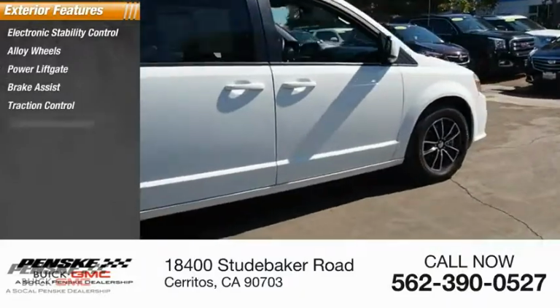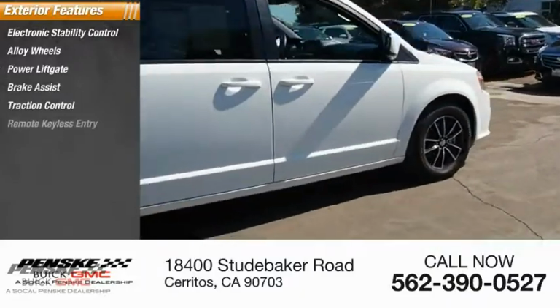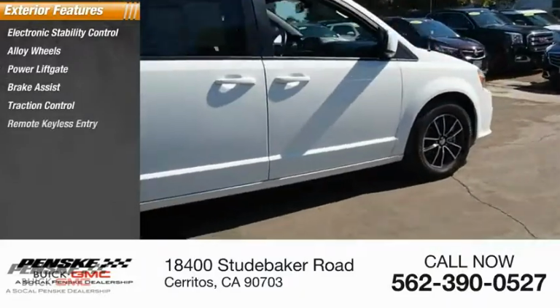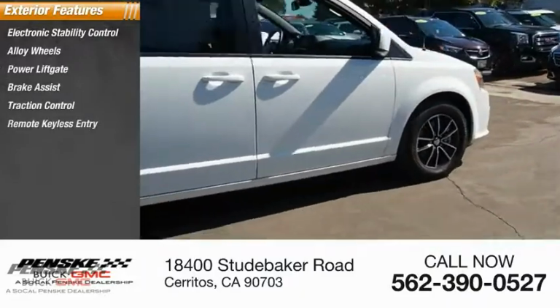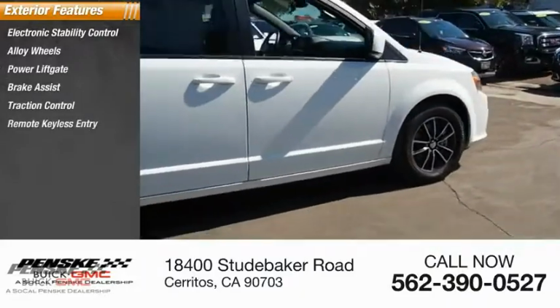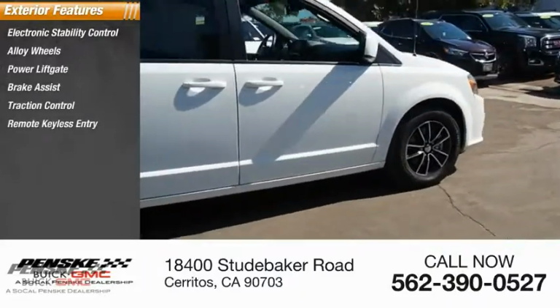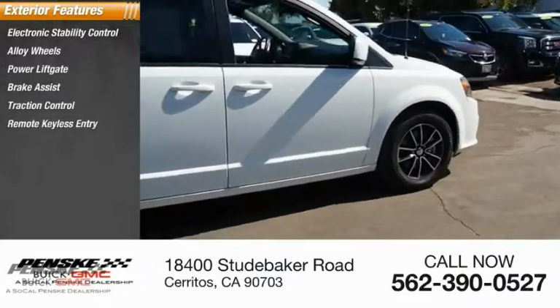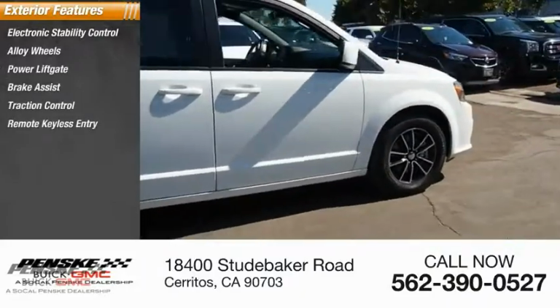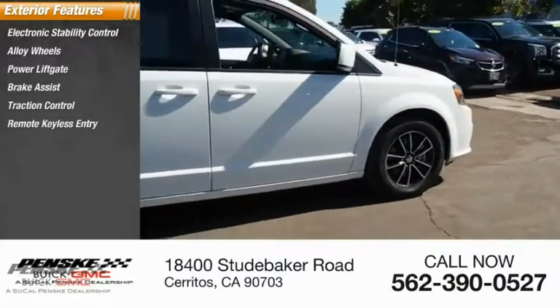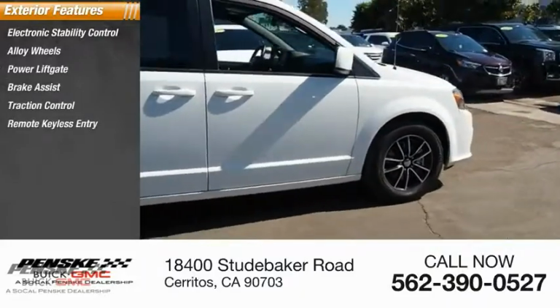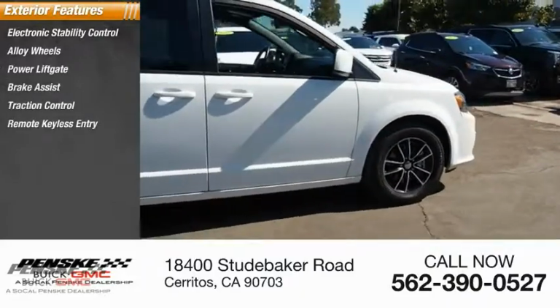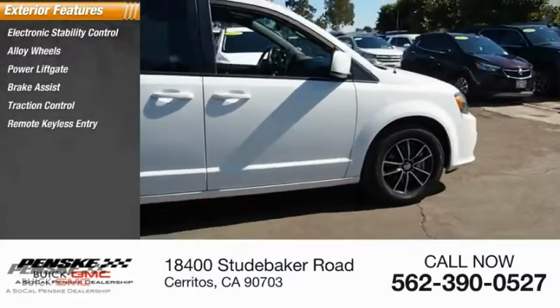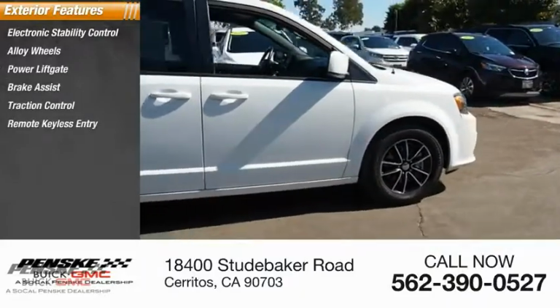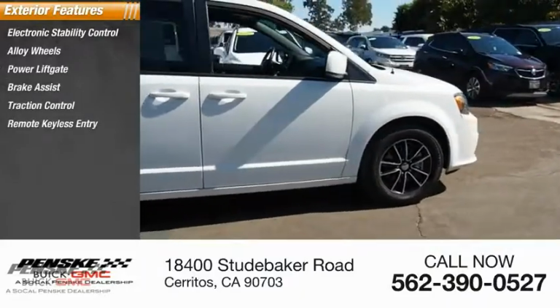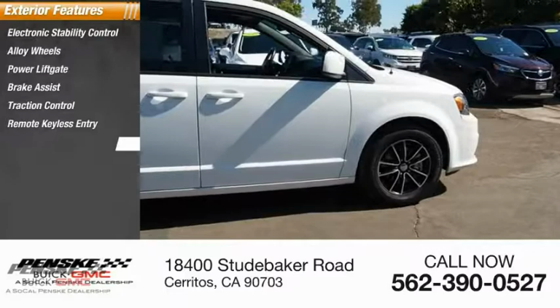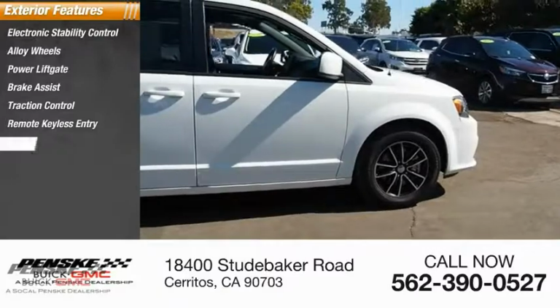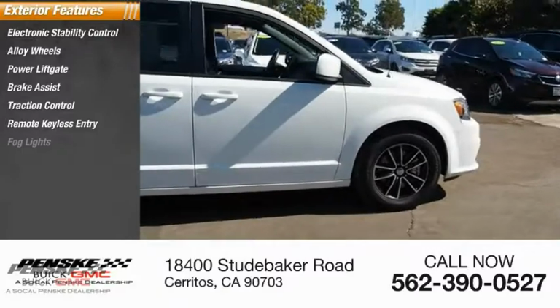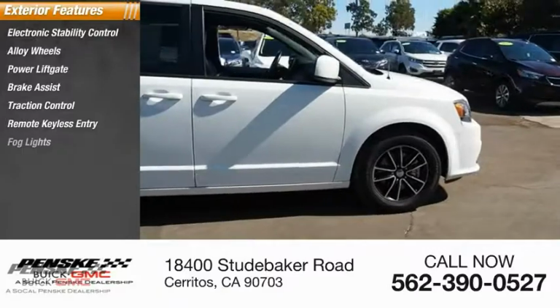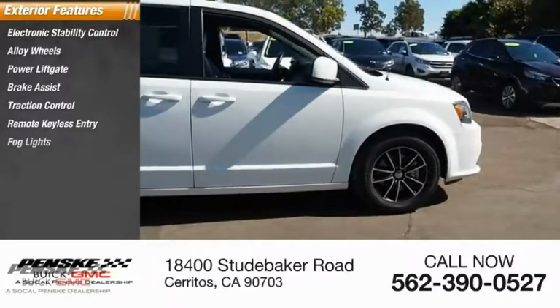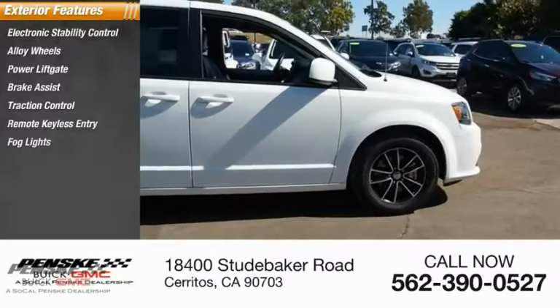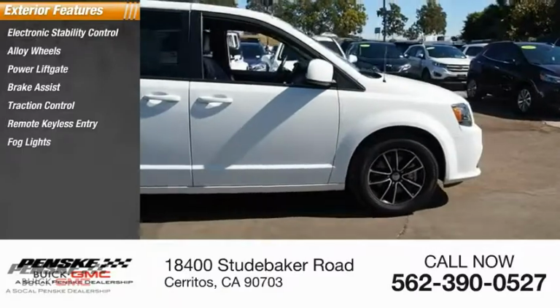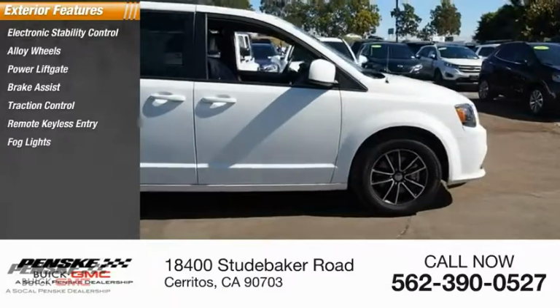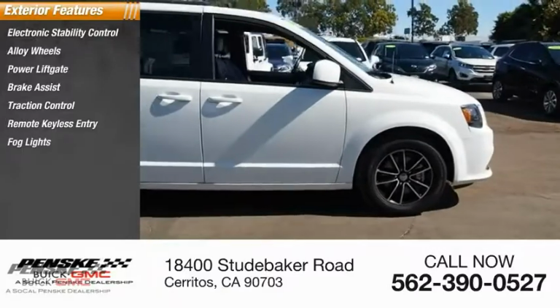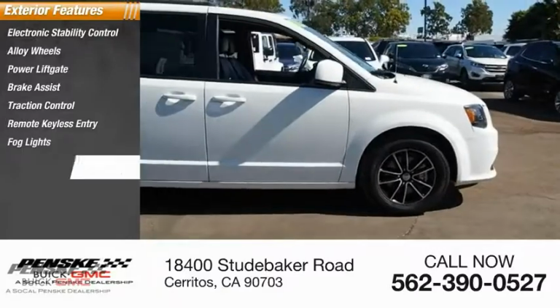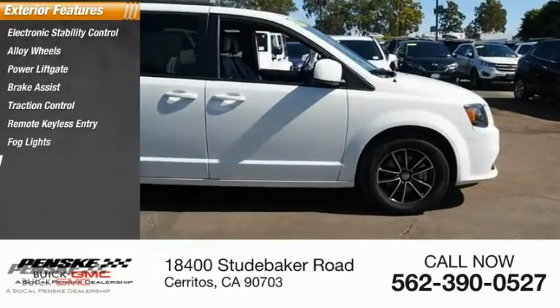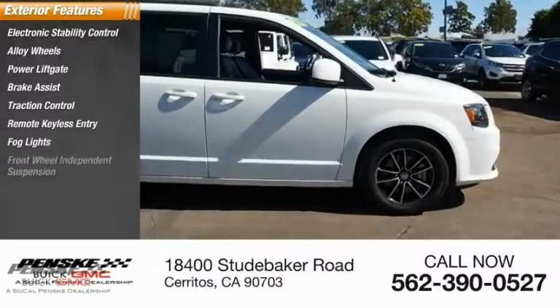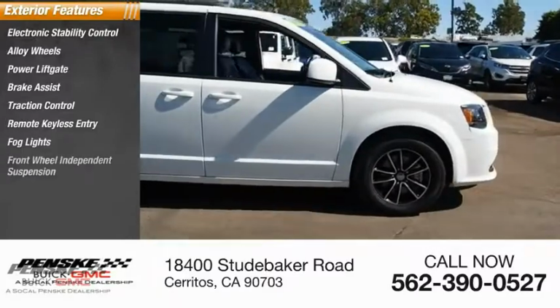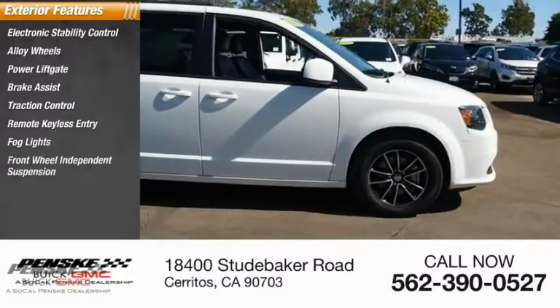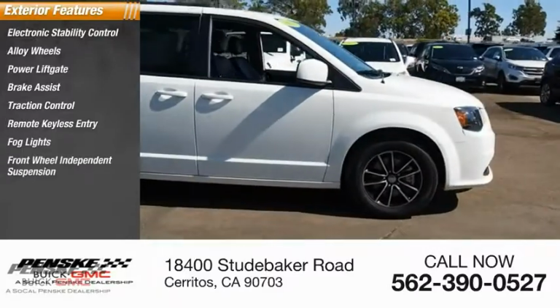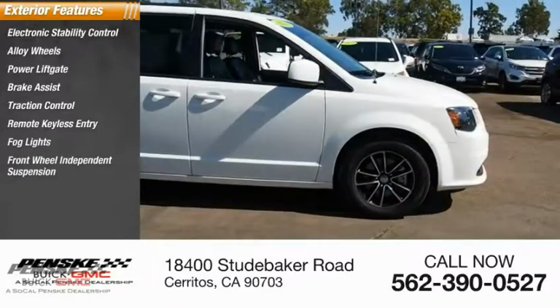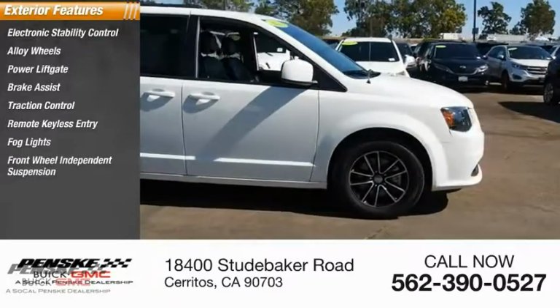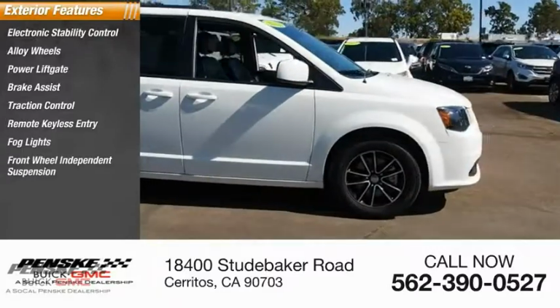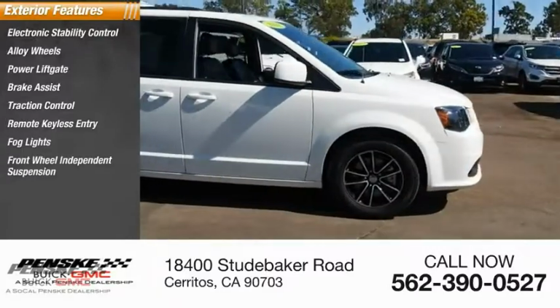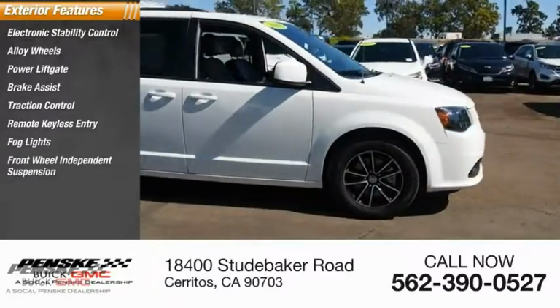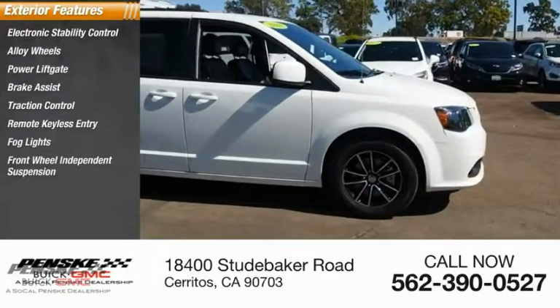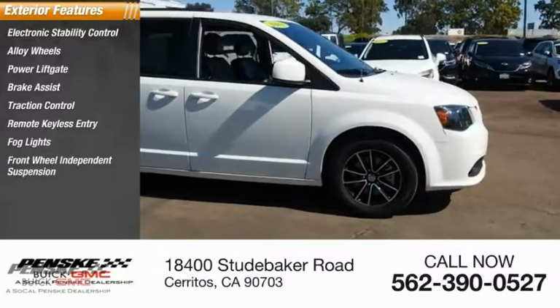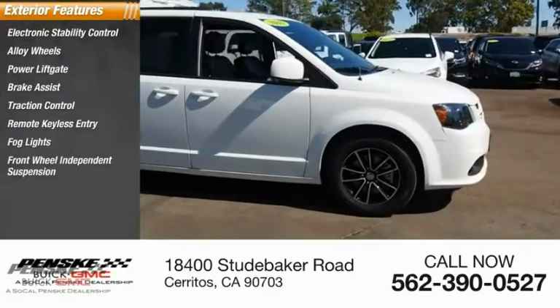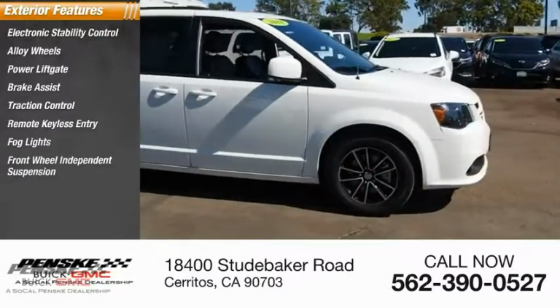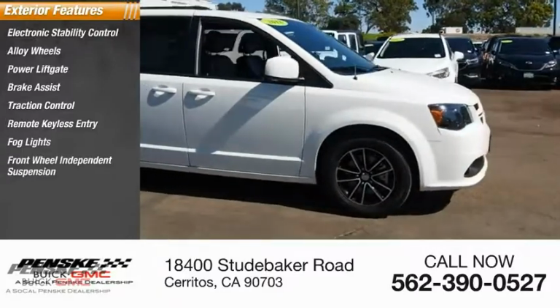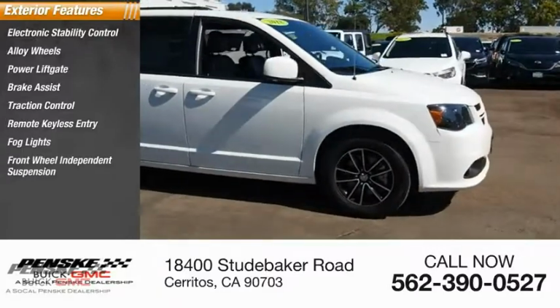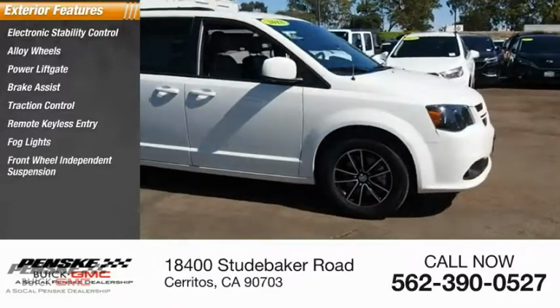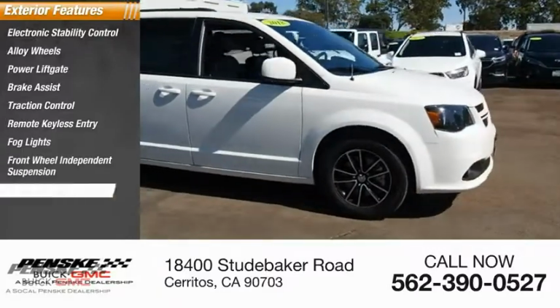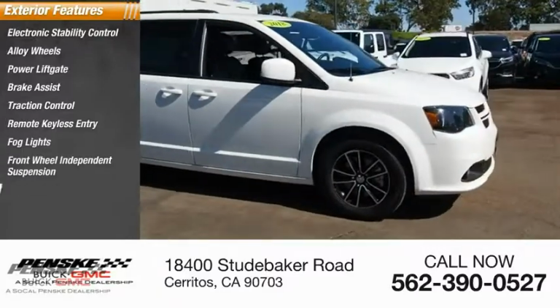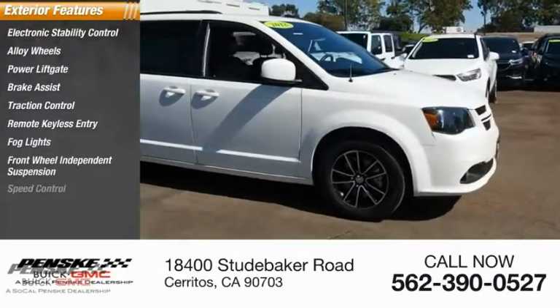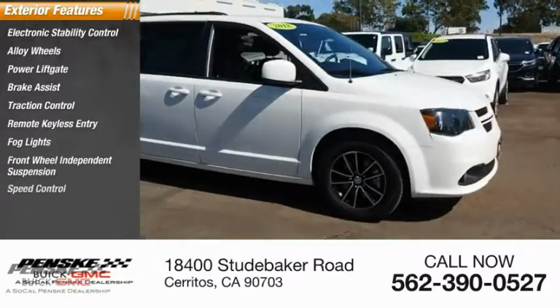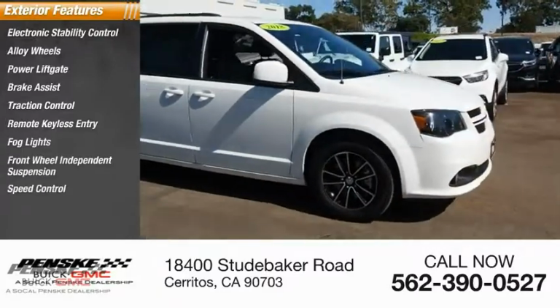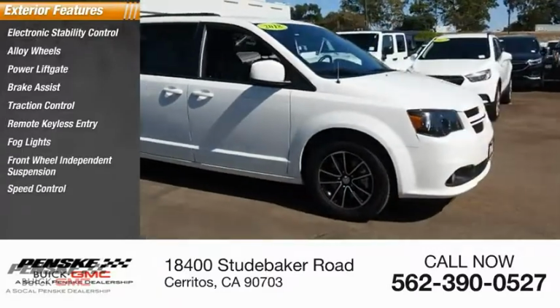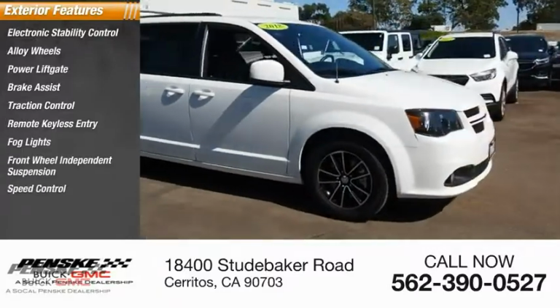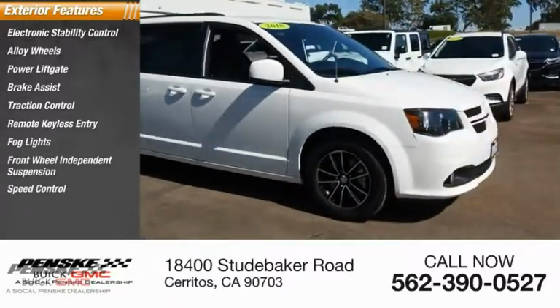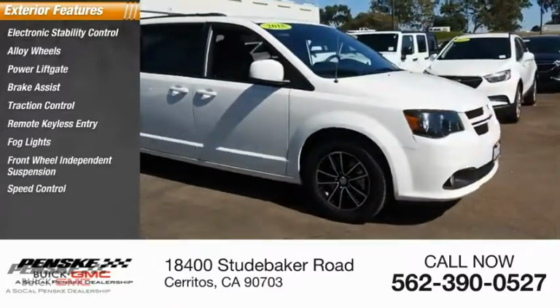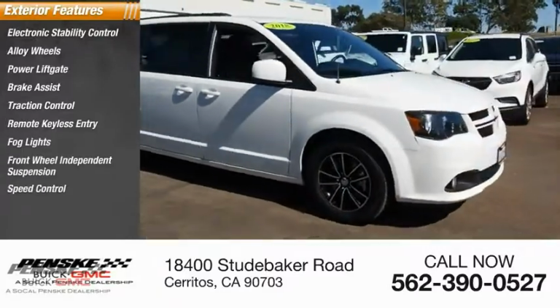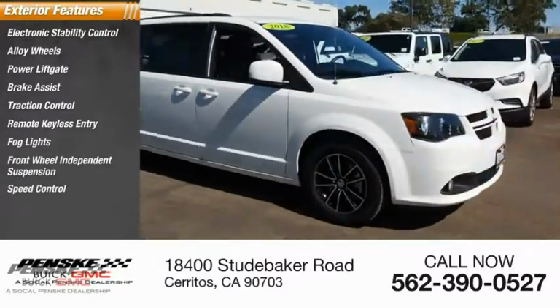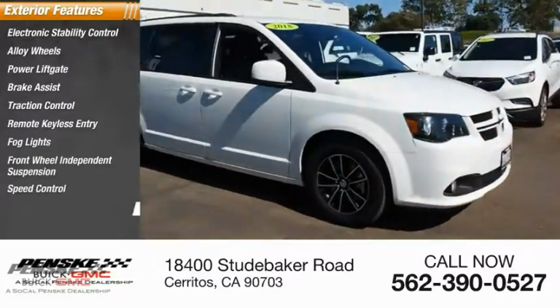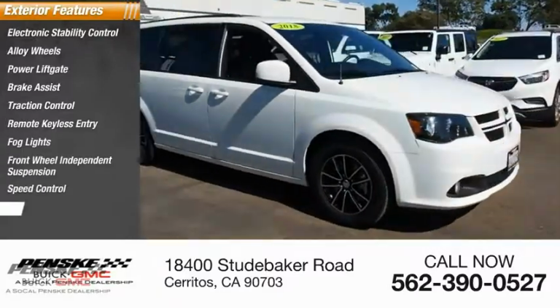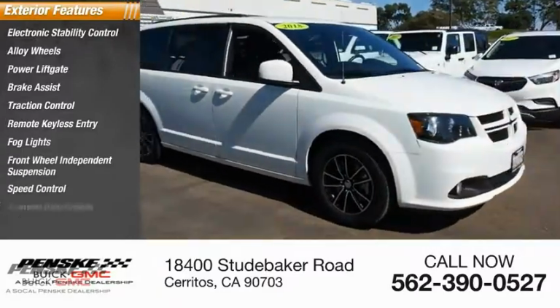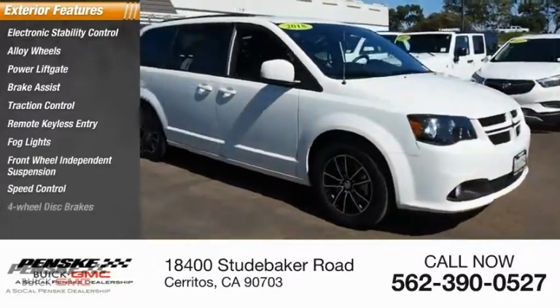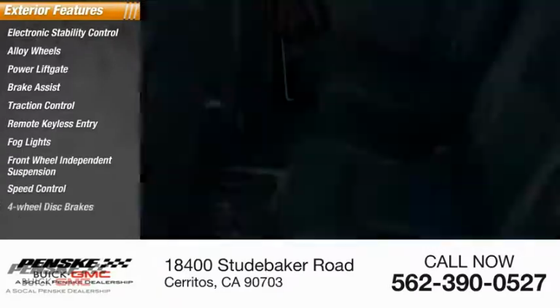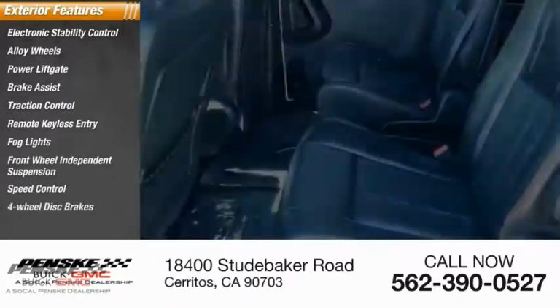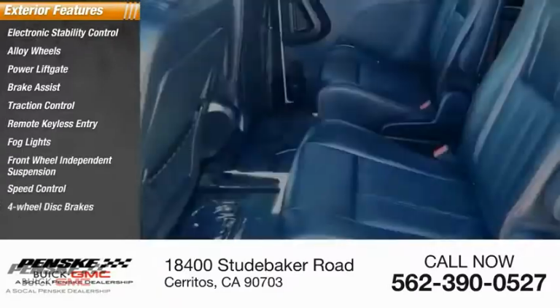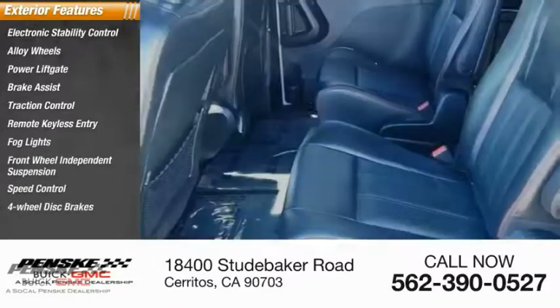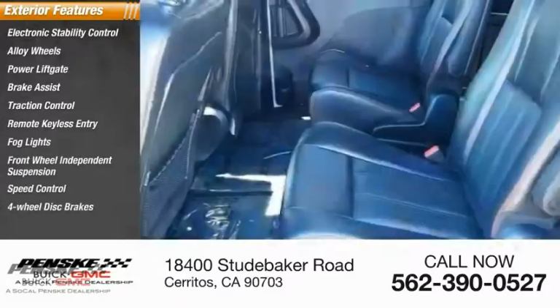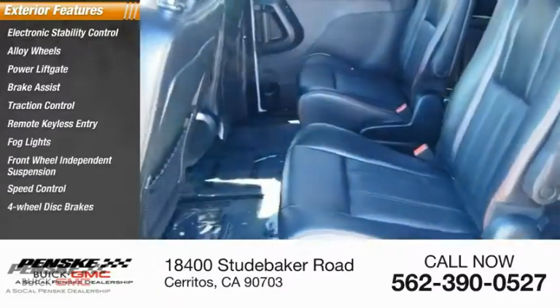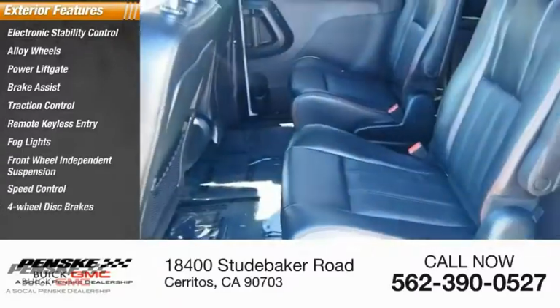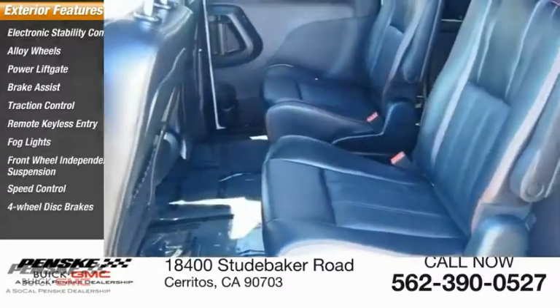Remote keyless entry, fog lights, front-wheel independent suspension, speed control, four-wheel disc brakes.